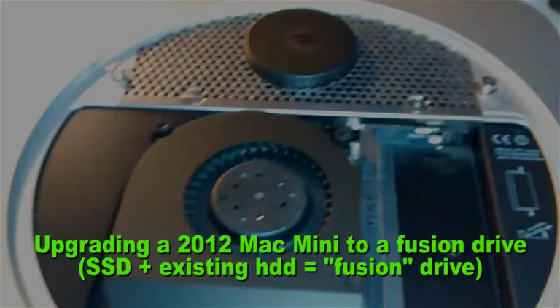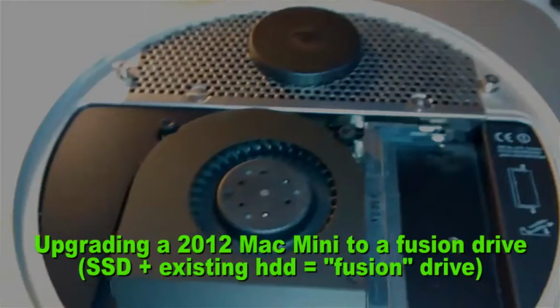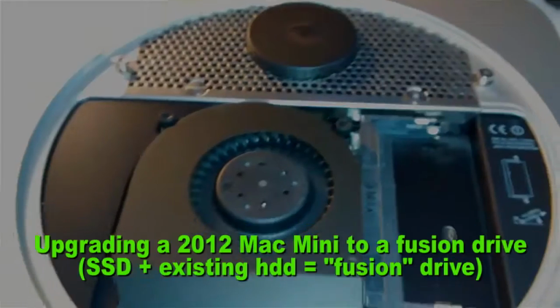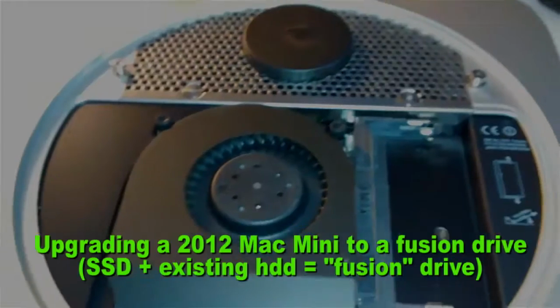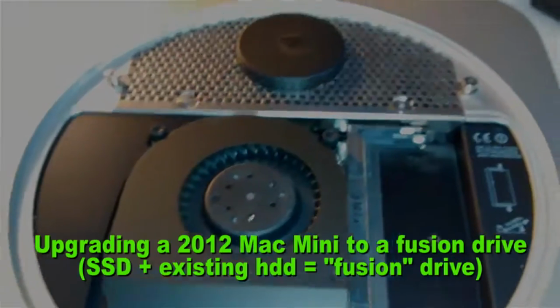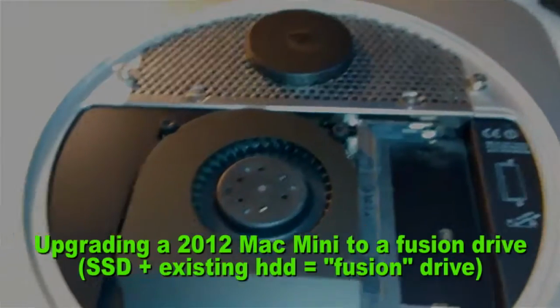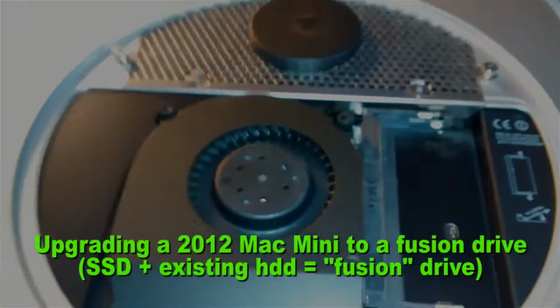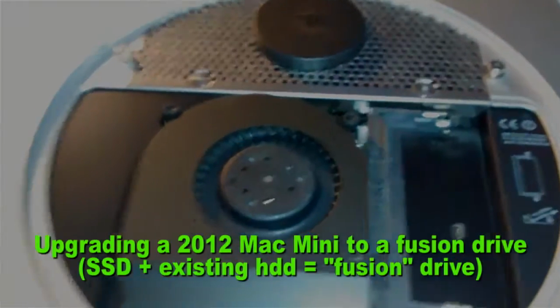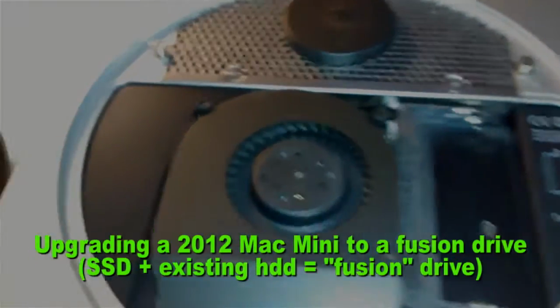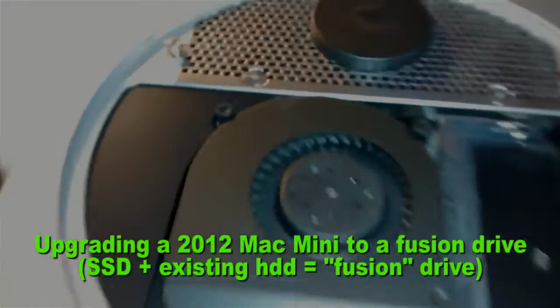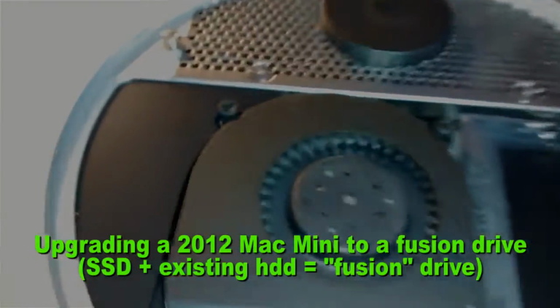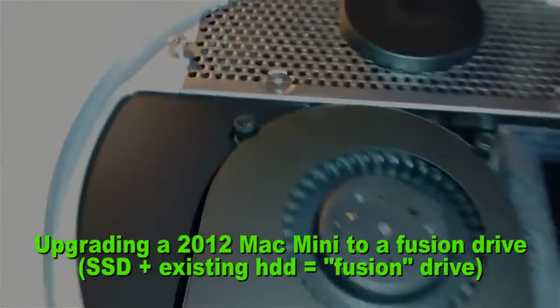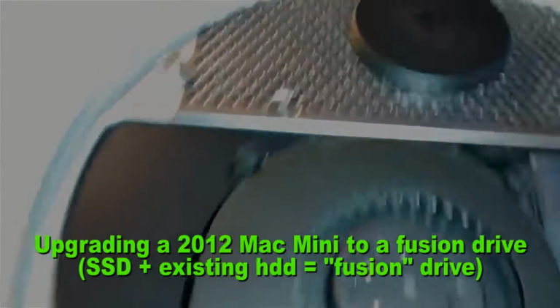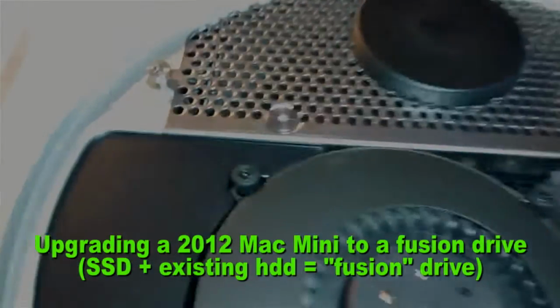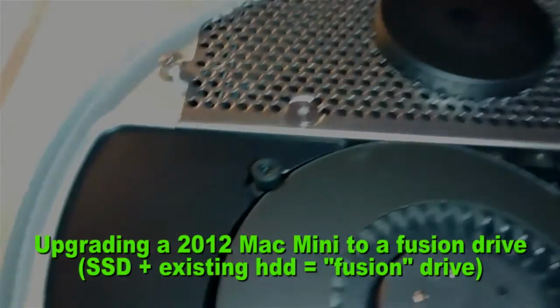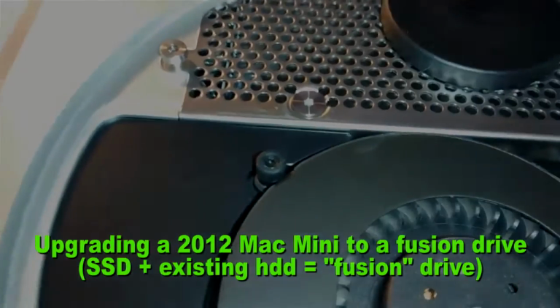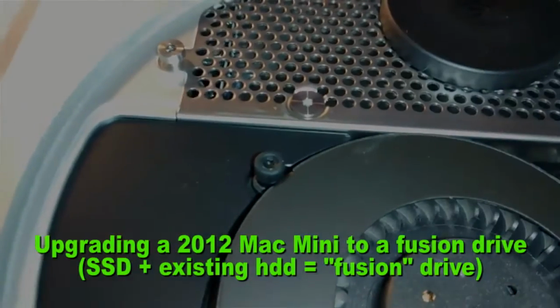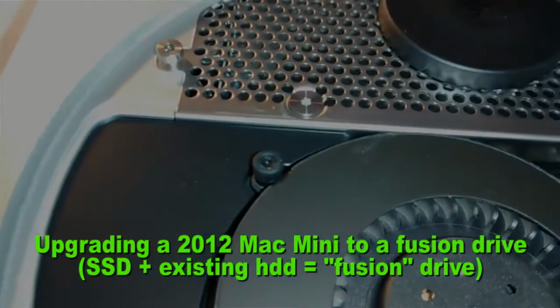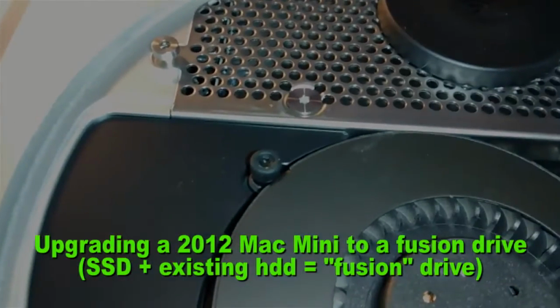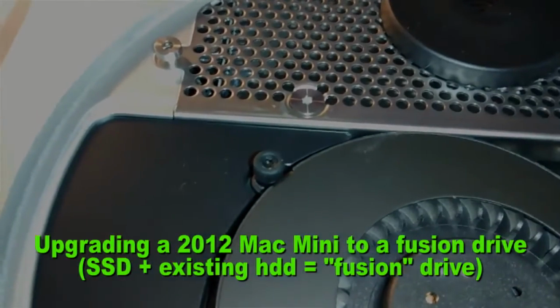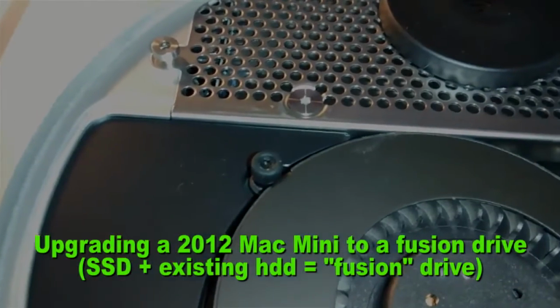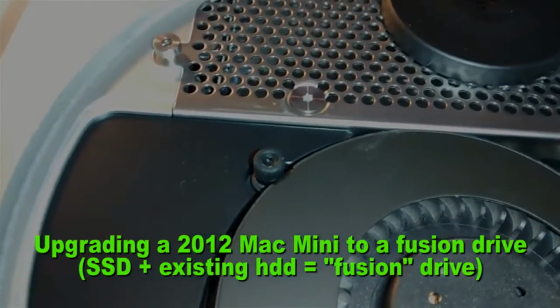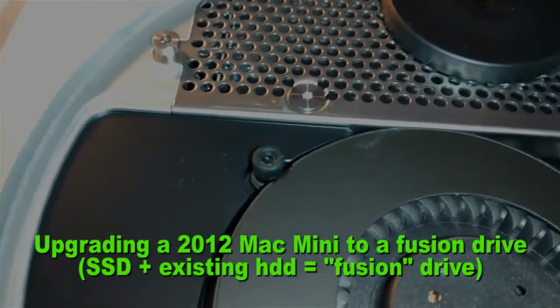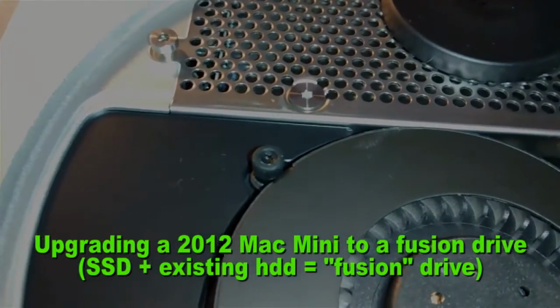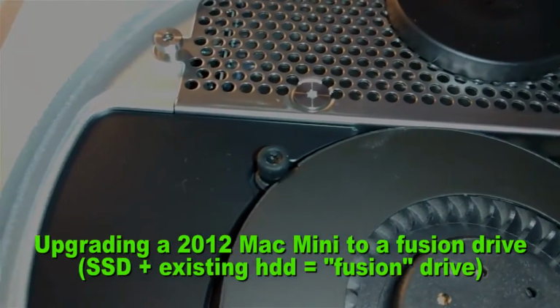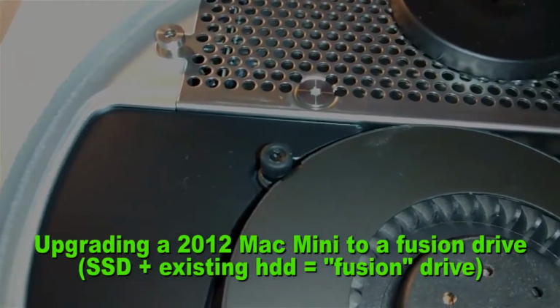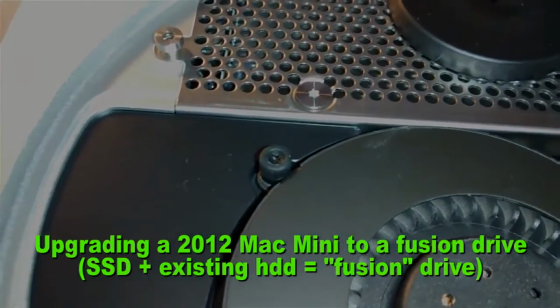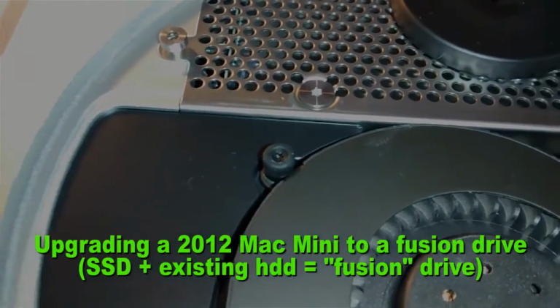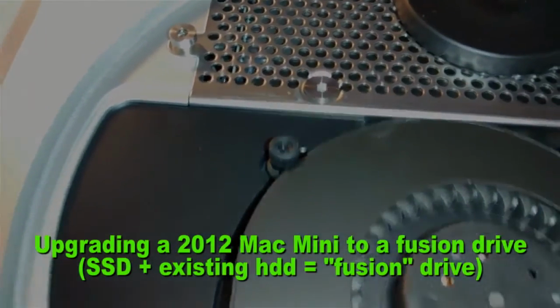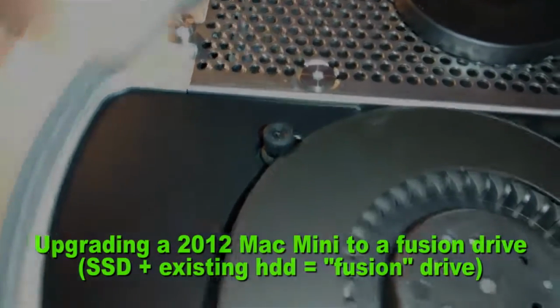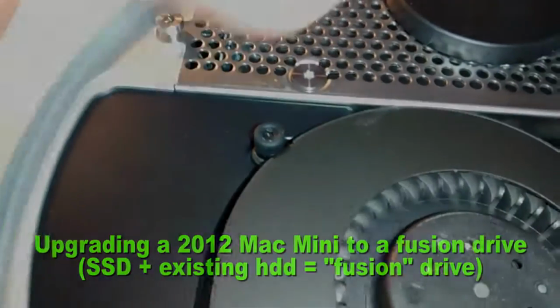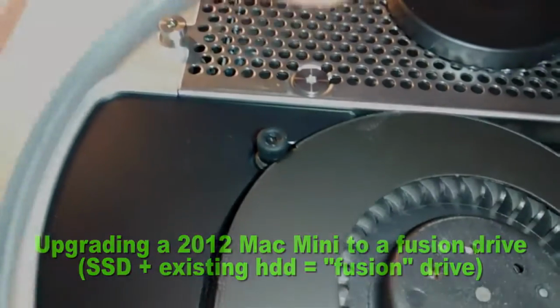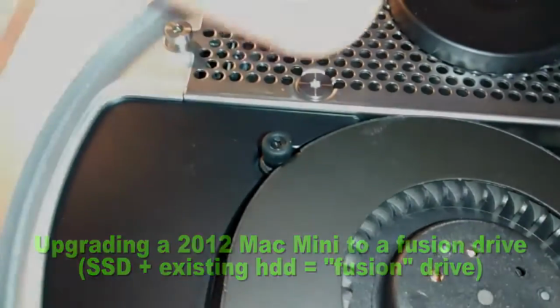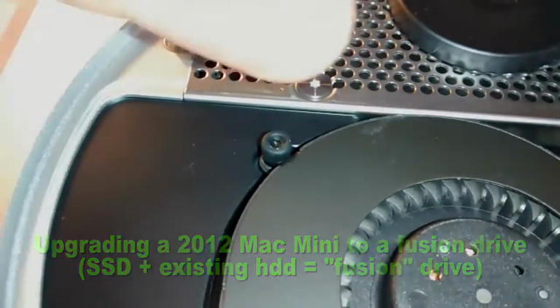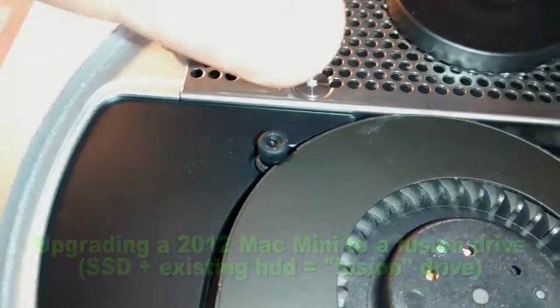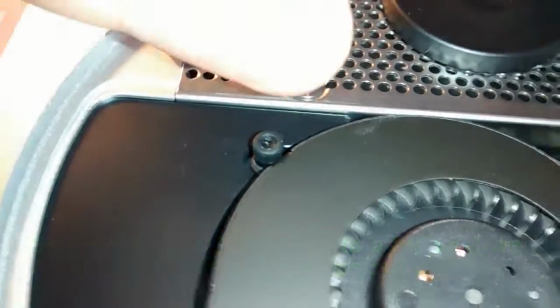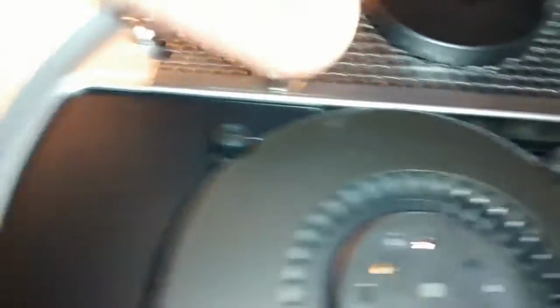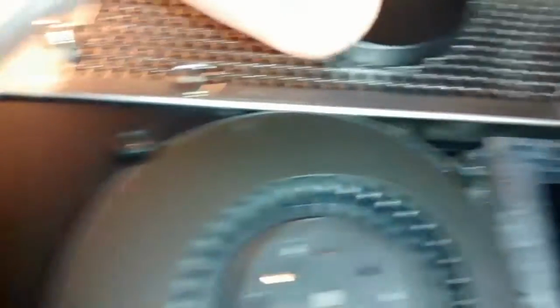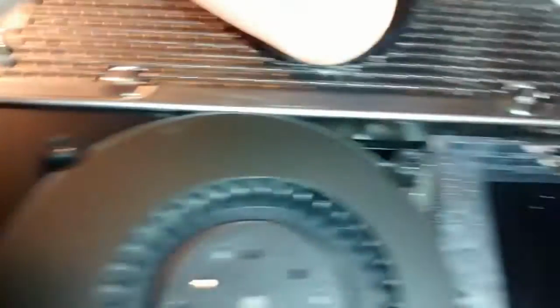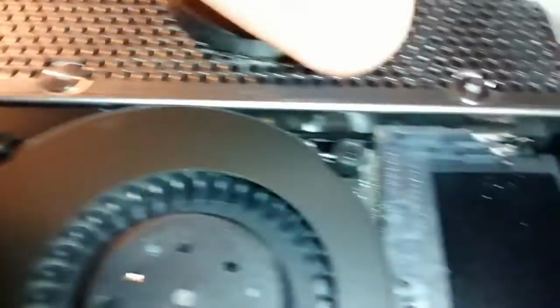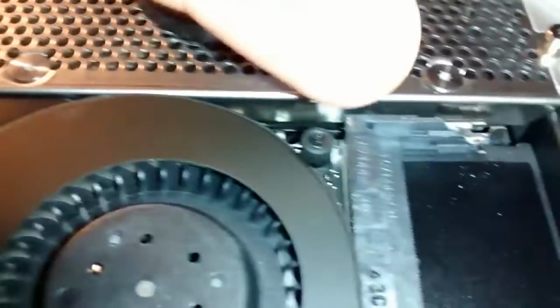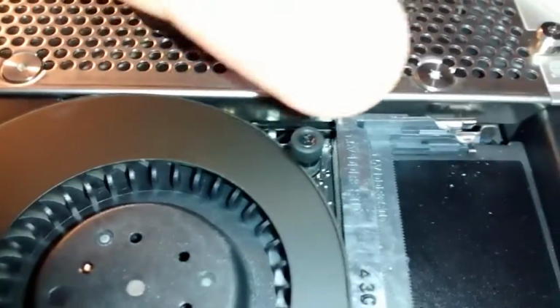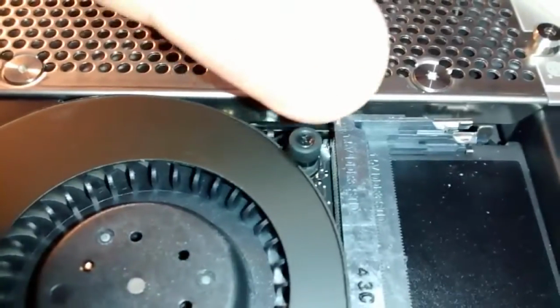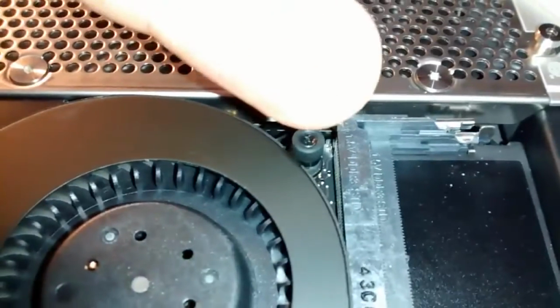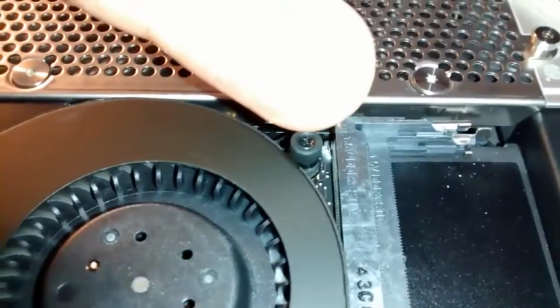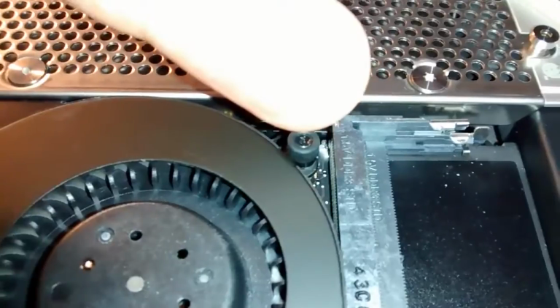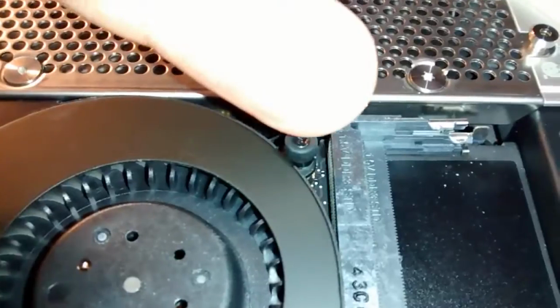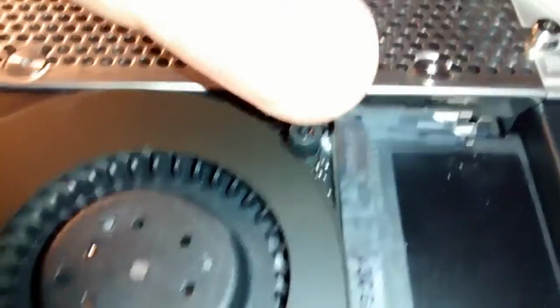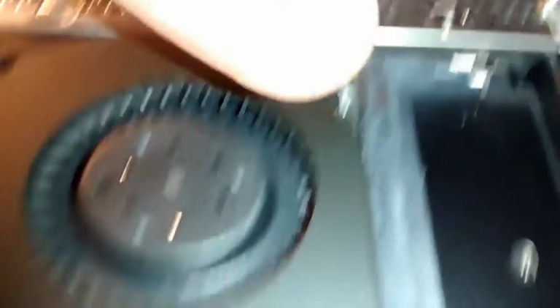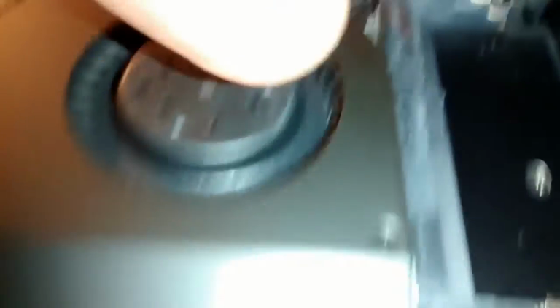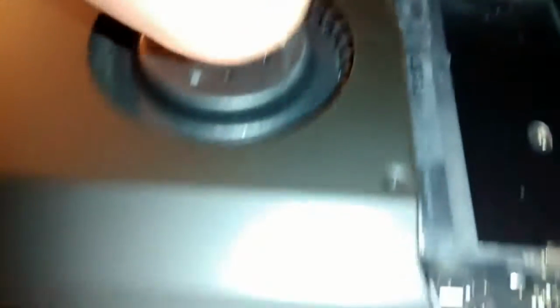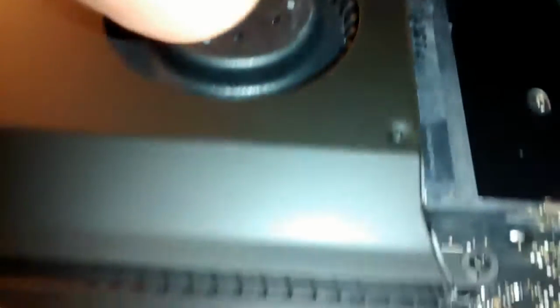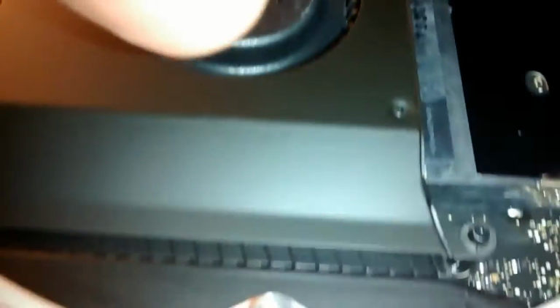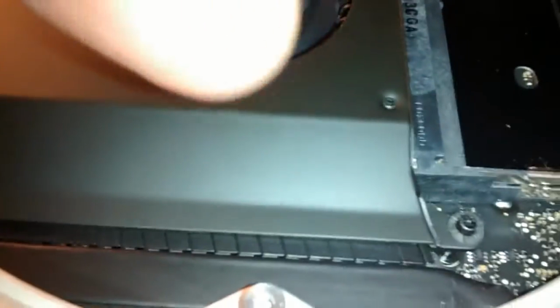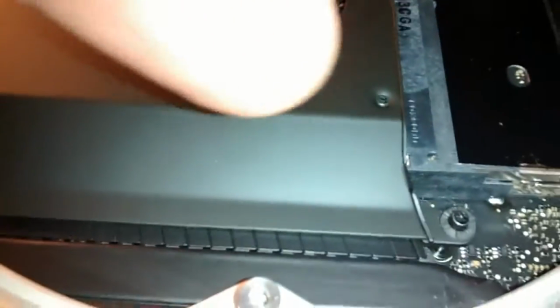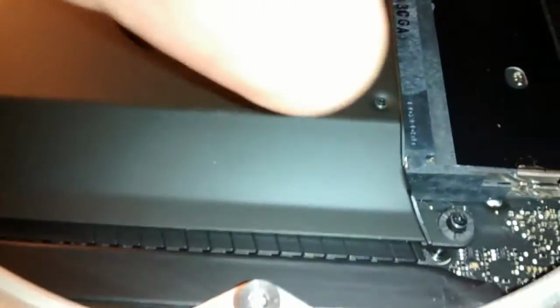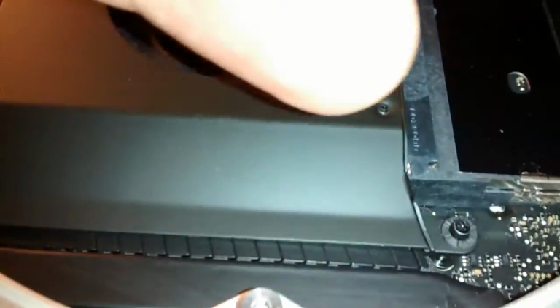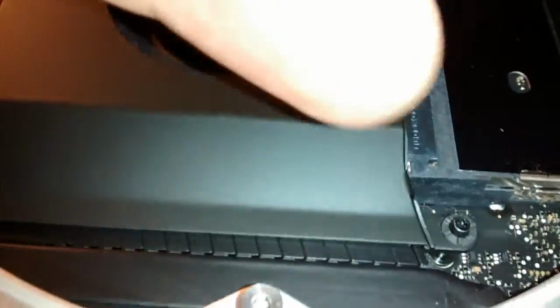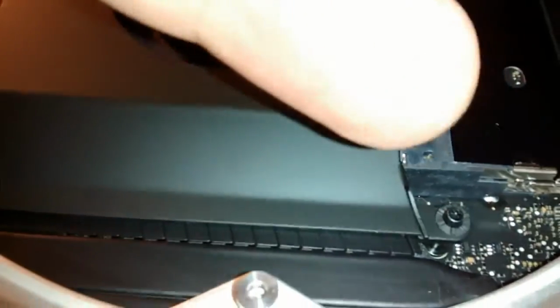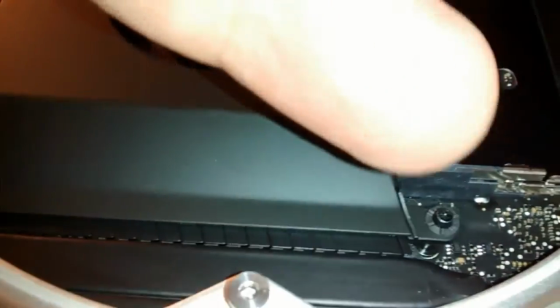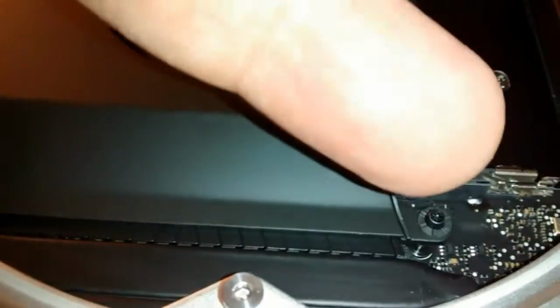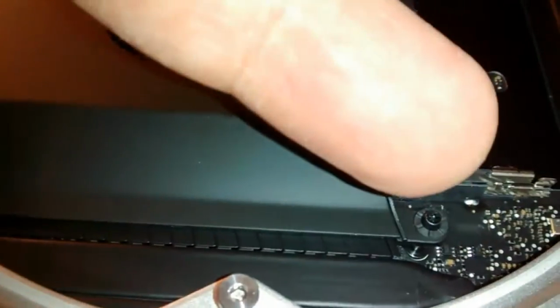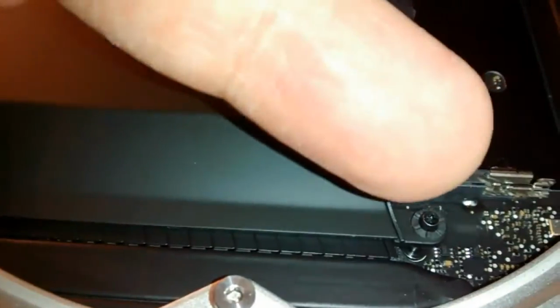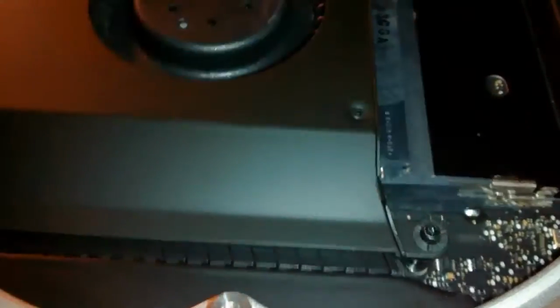Ok, this is step one, undoing the fan screws. One, two, three.